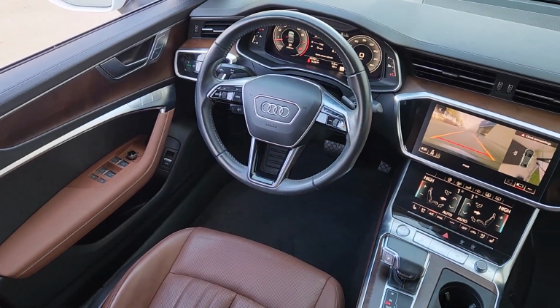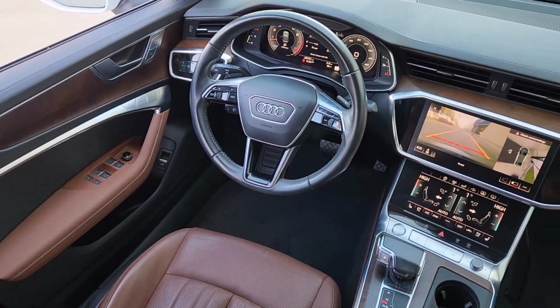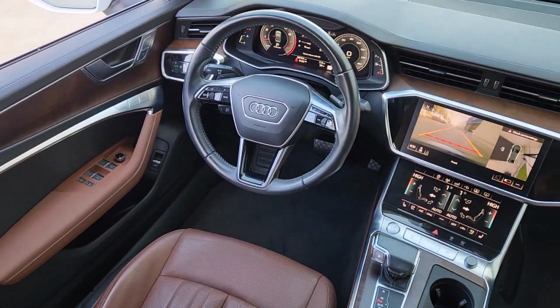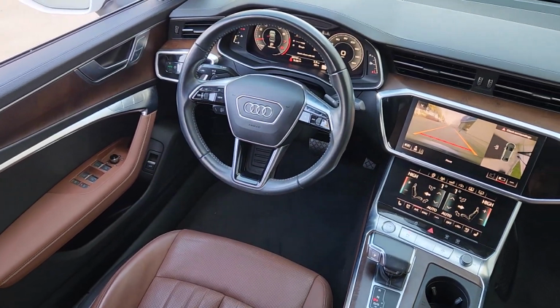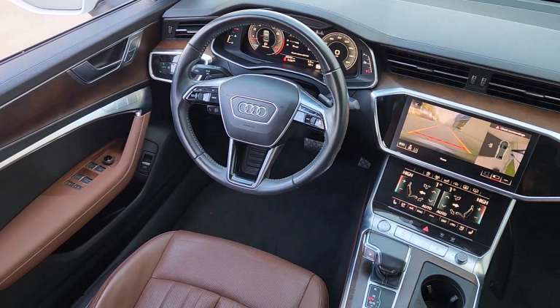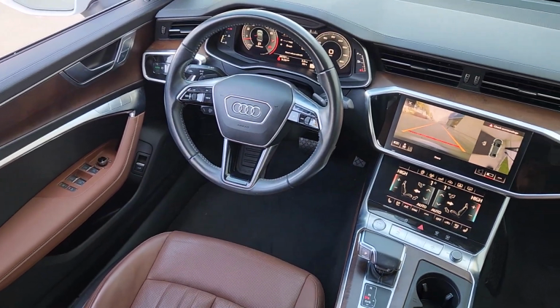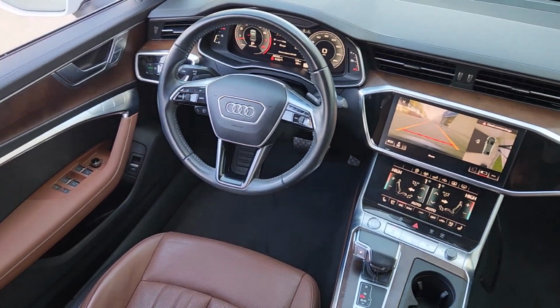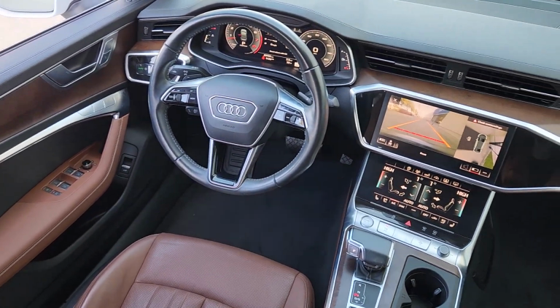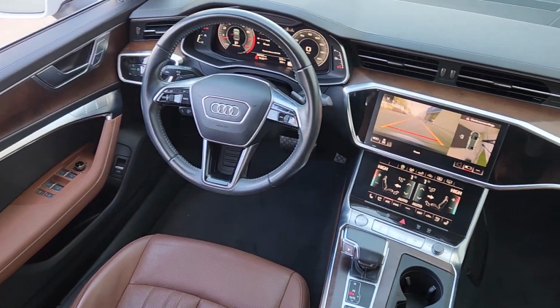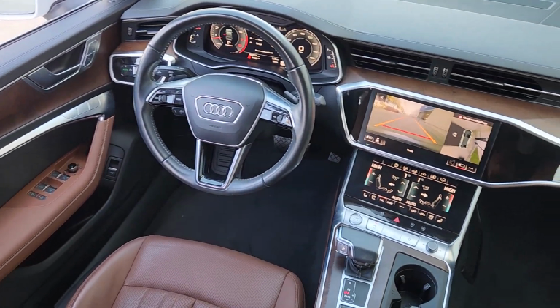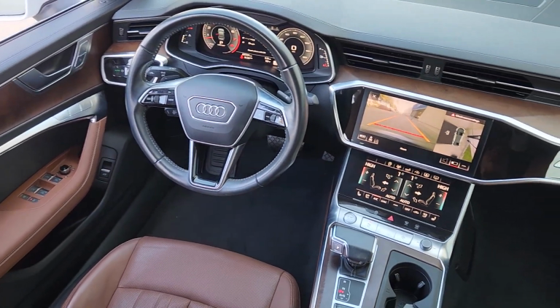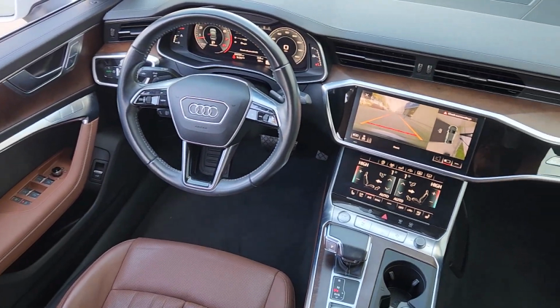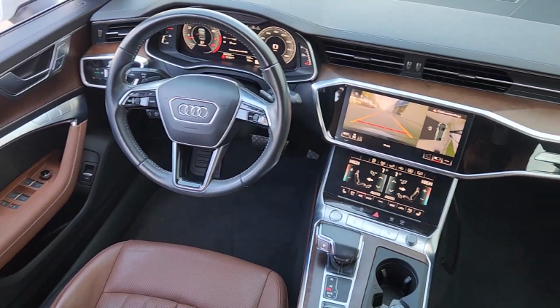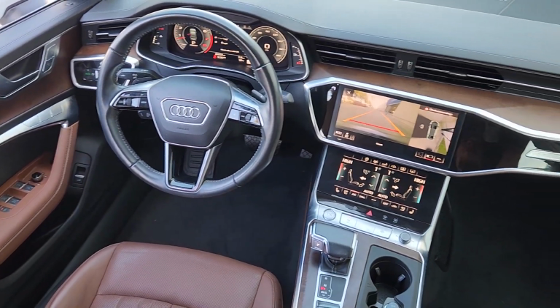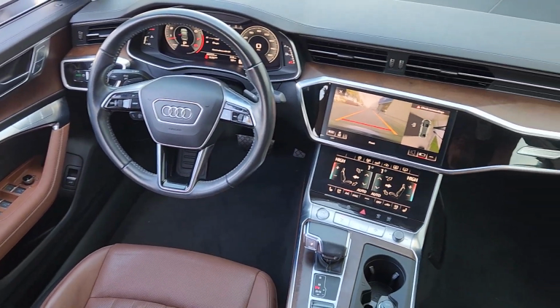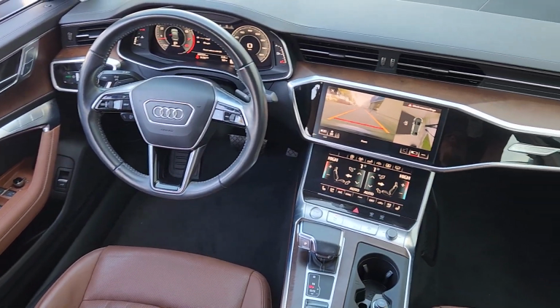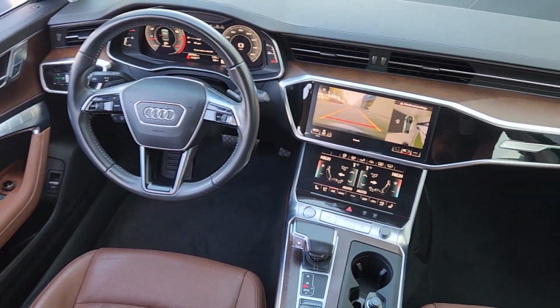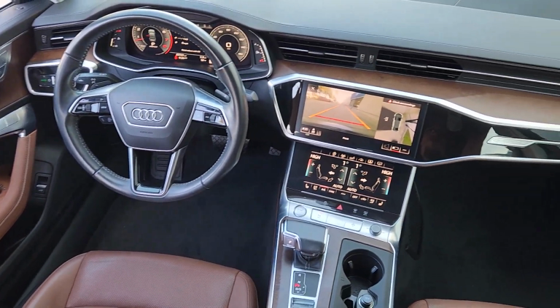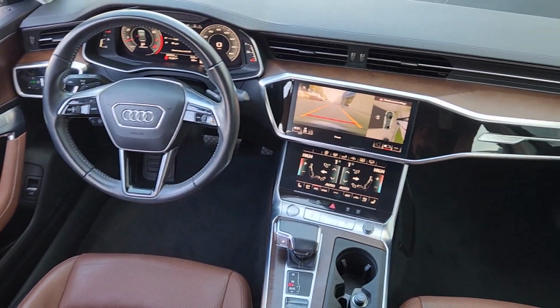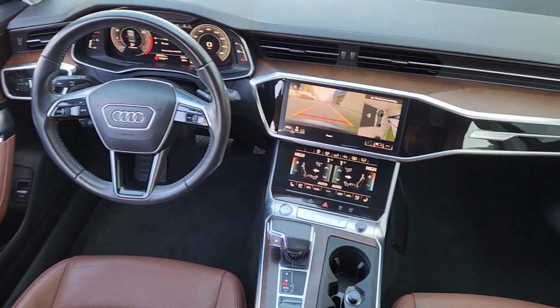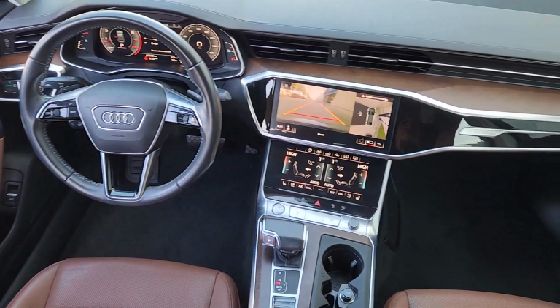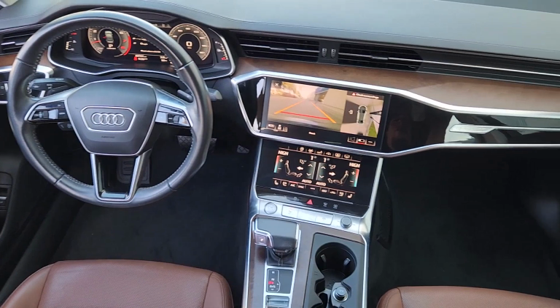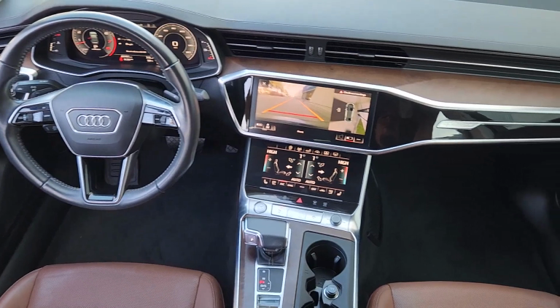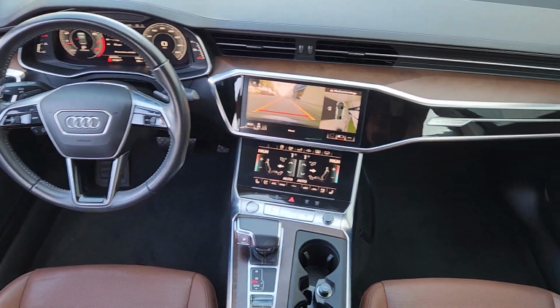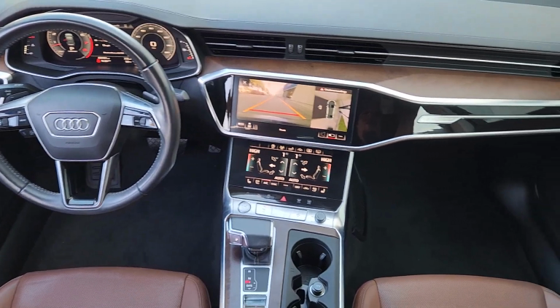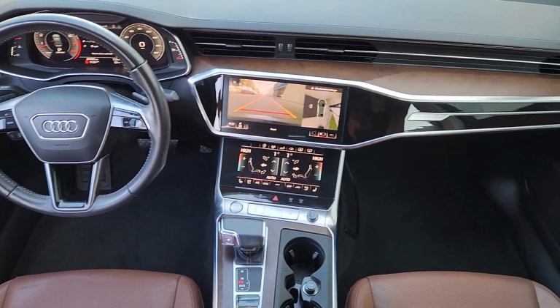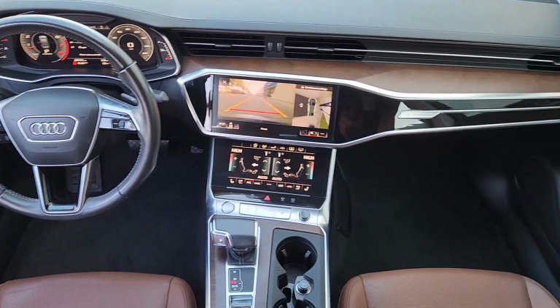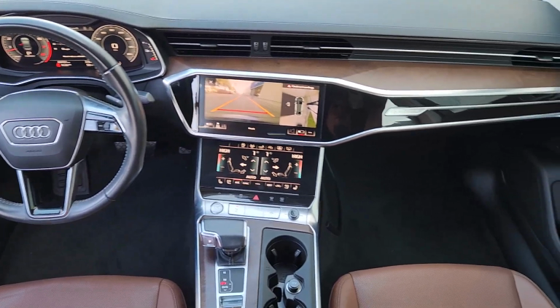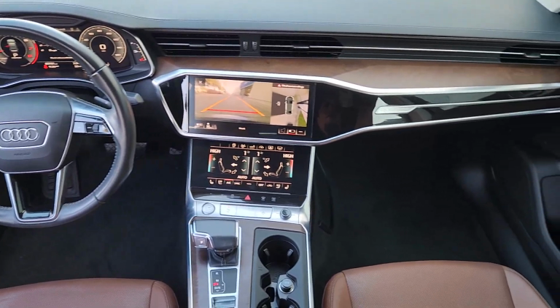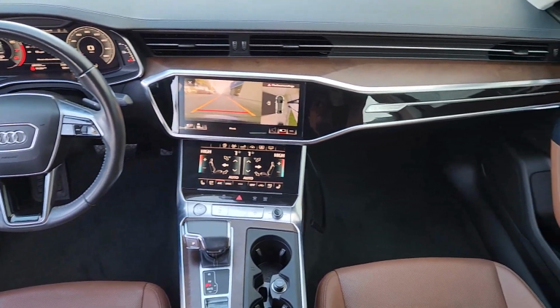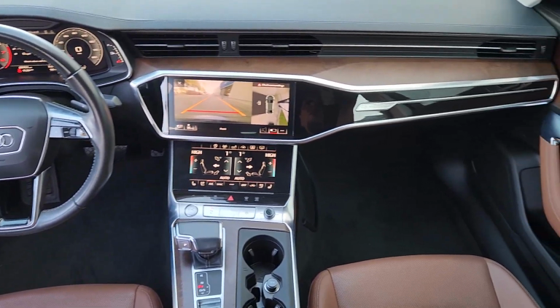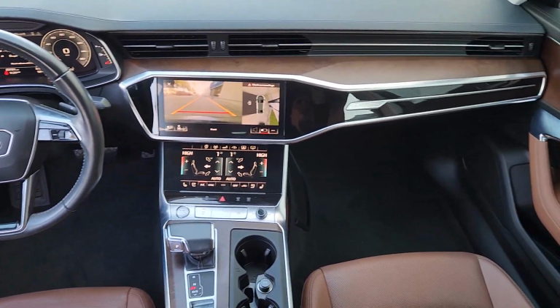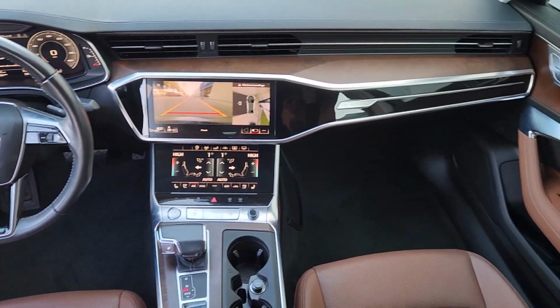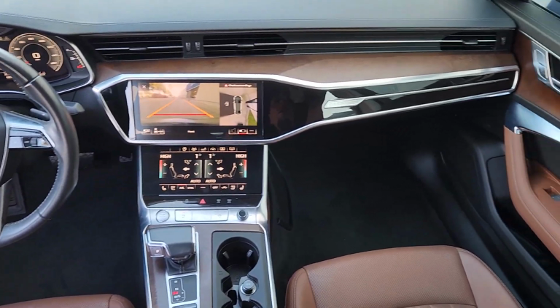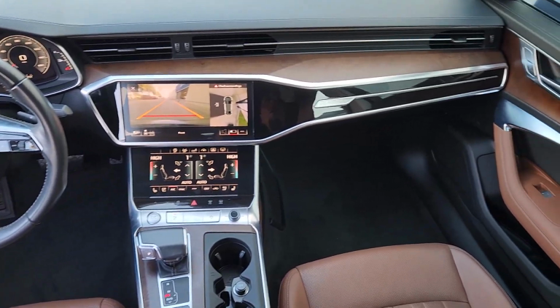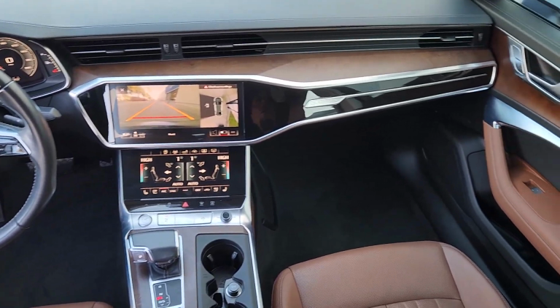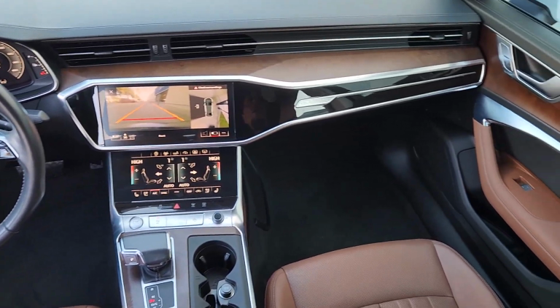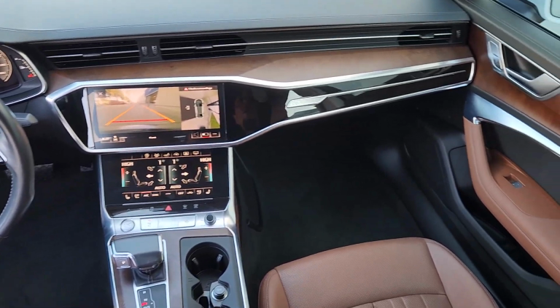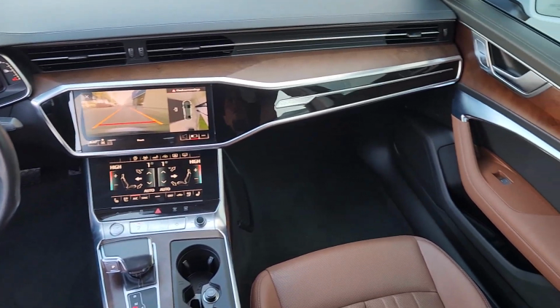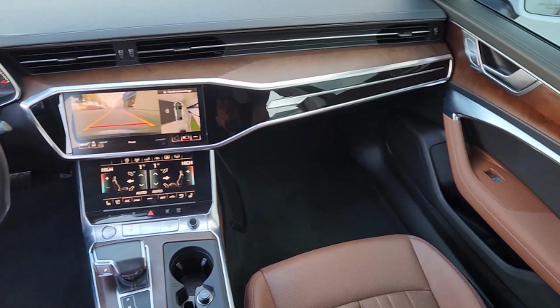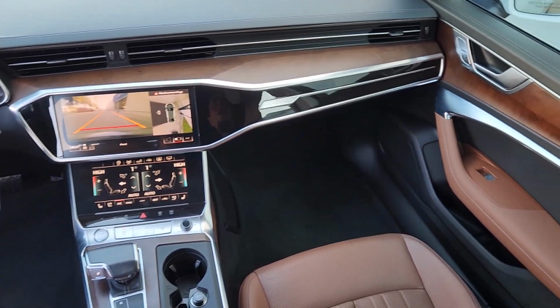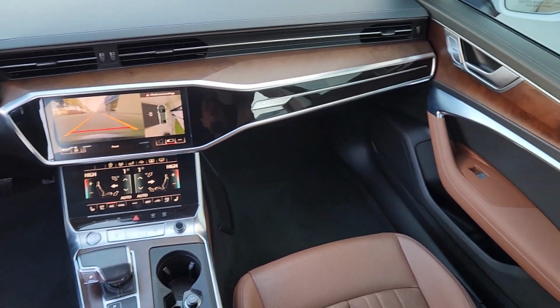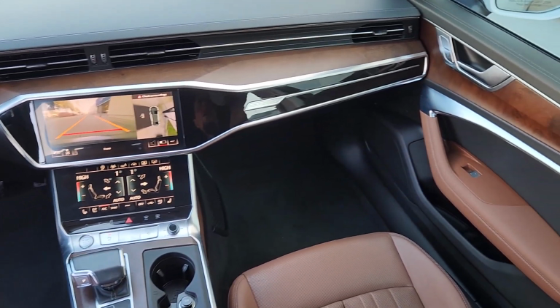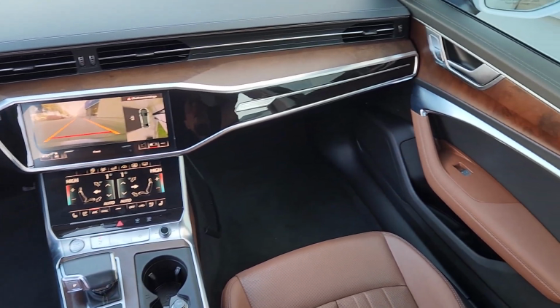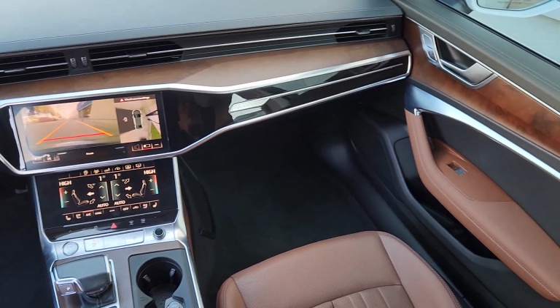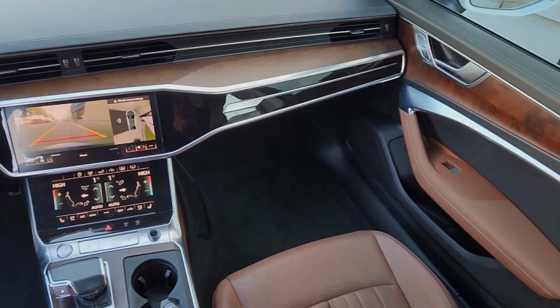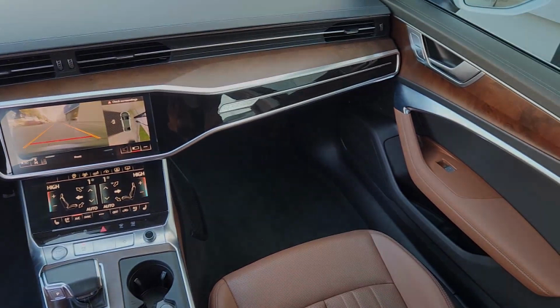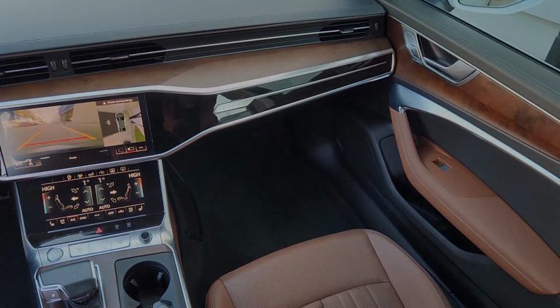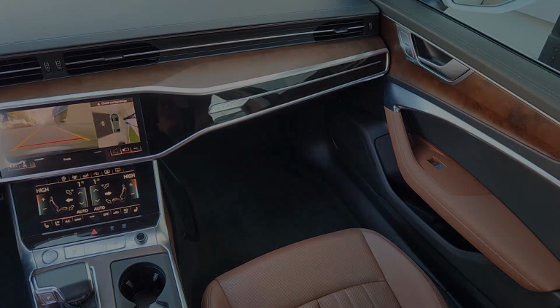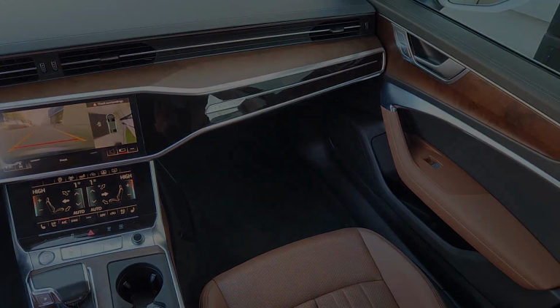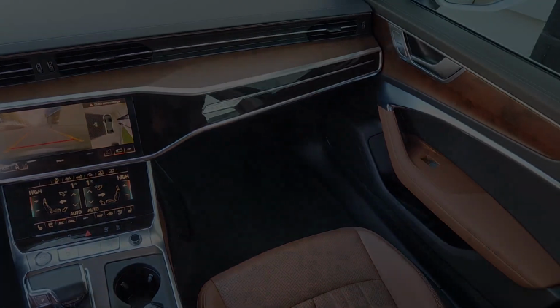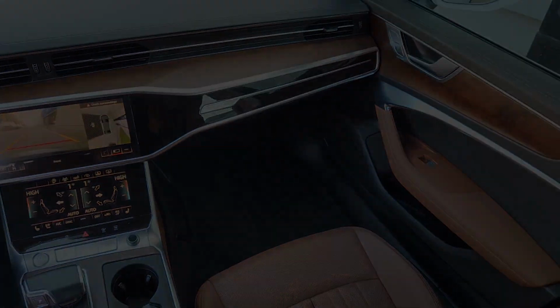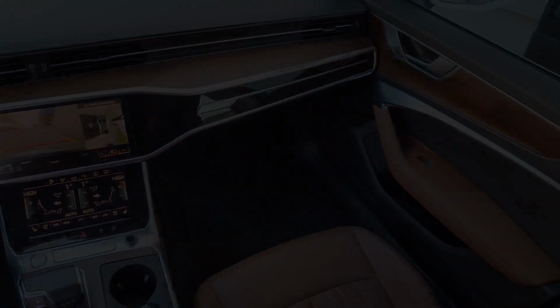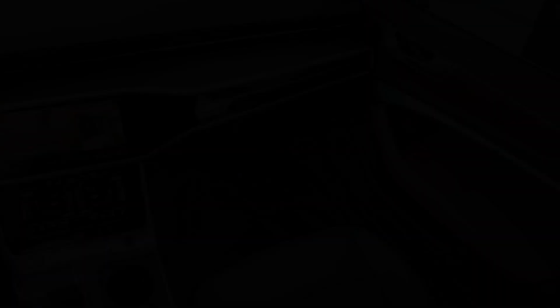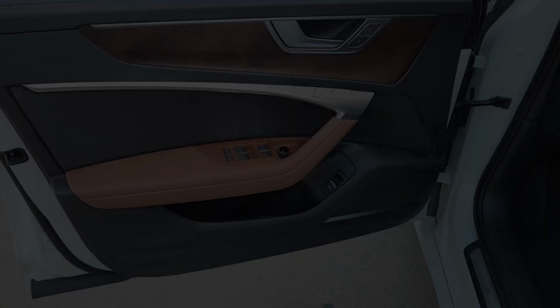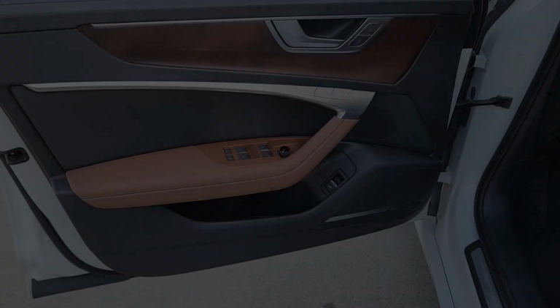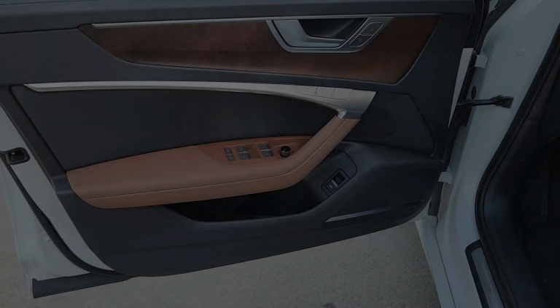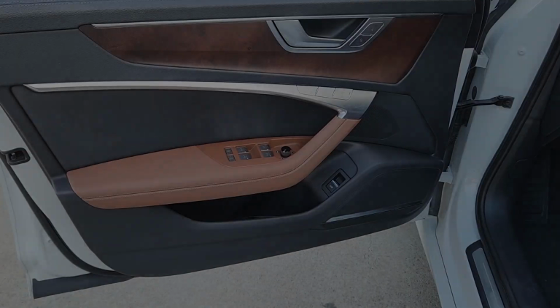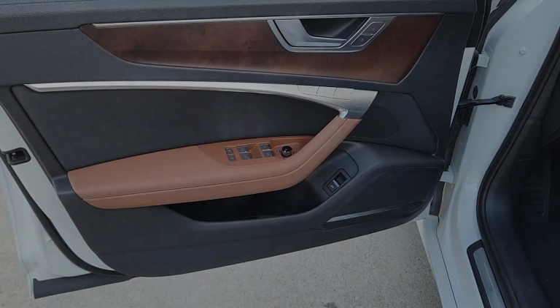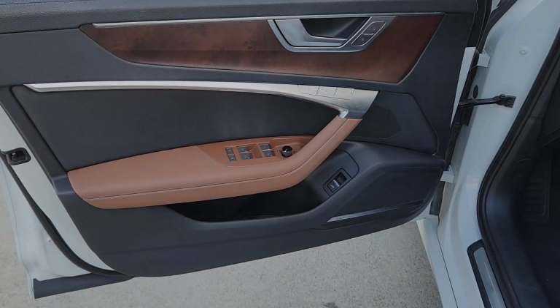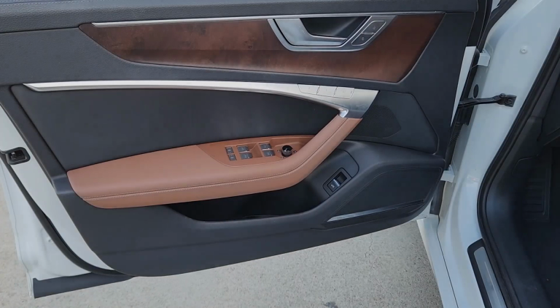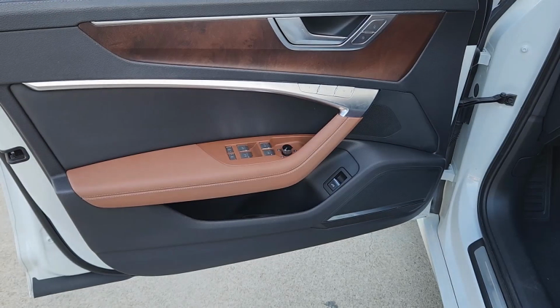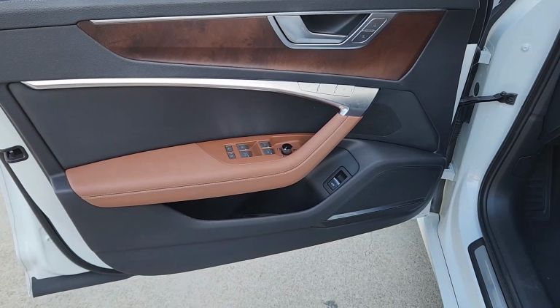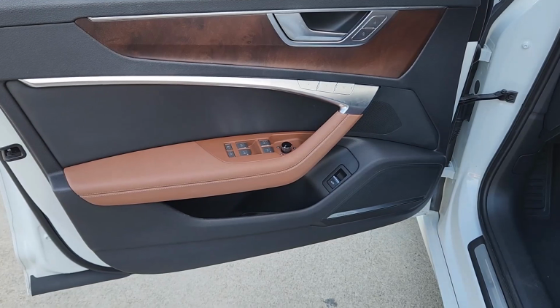Luxury and performance to feed your passion. The latest in safety technology to soothe your mind. The A6 awaits.